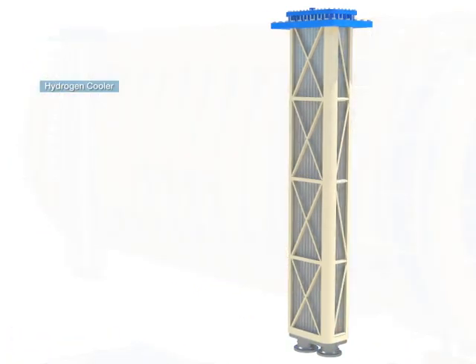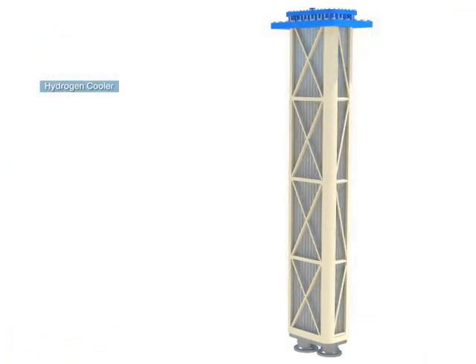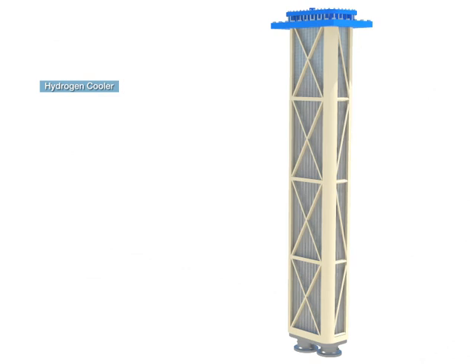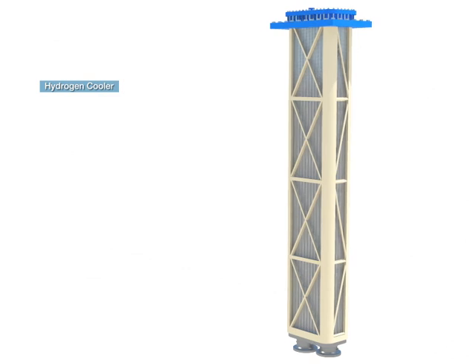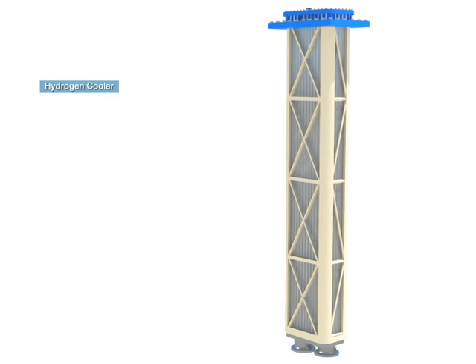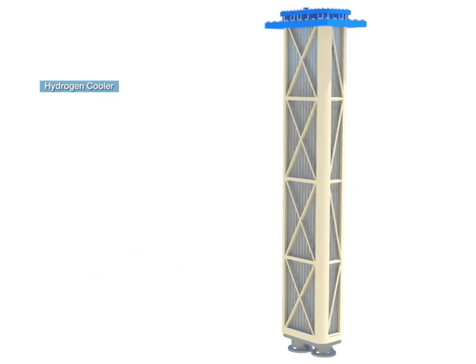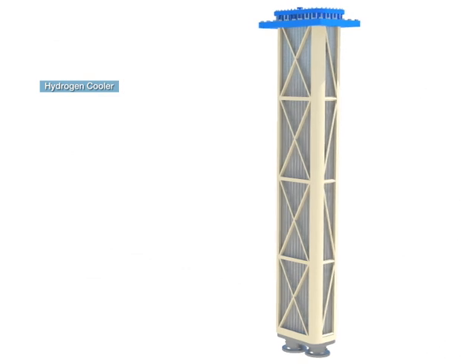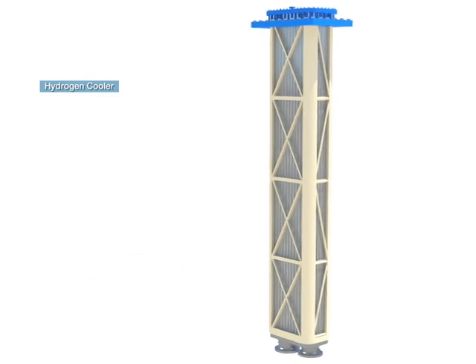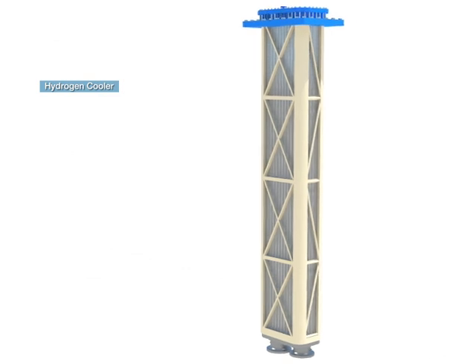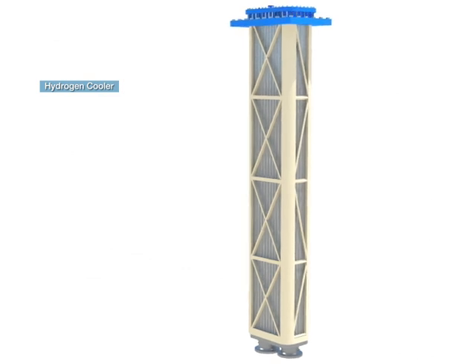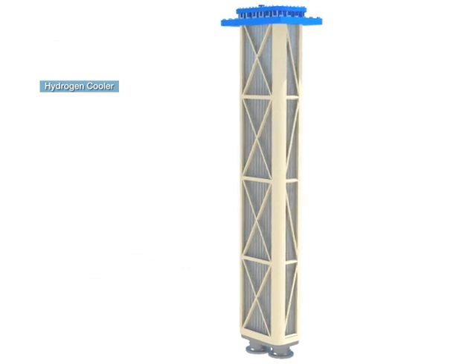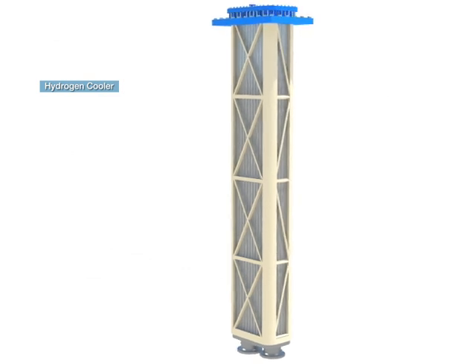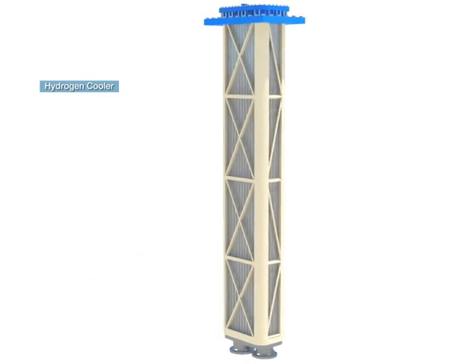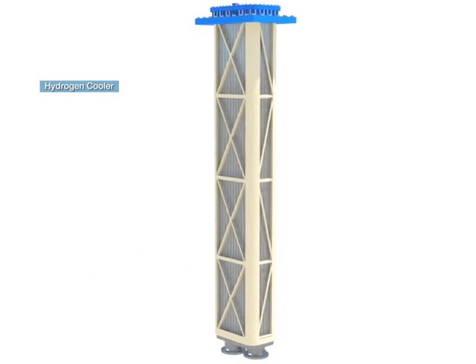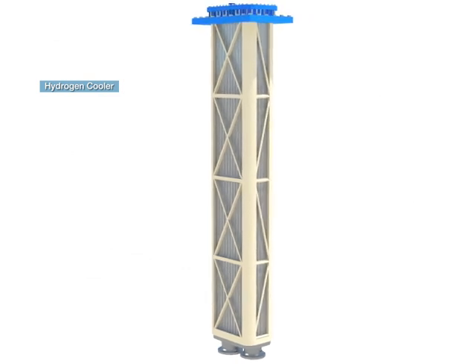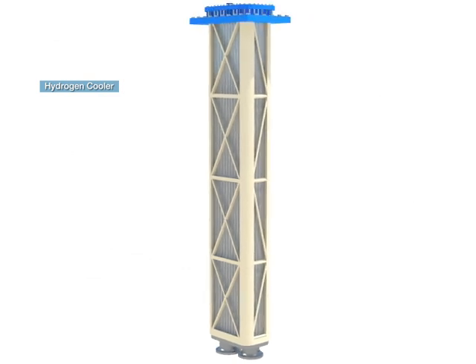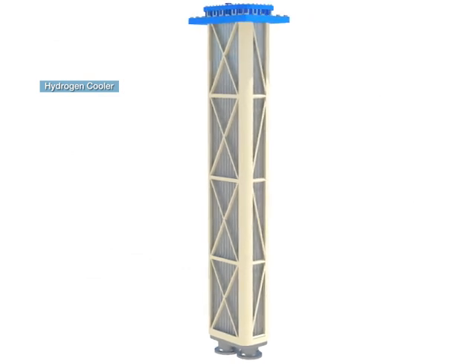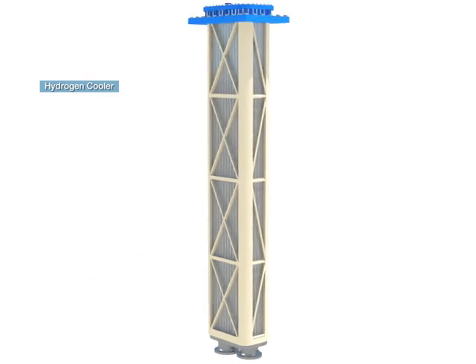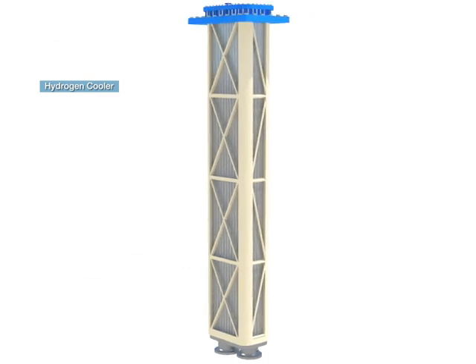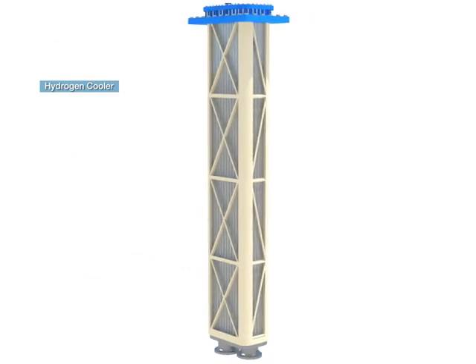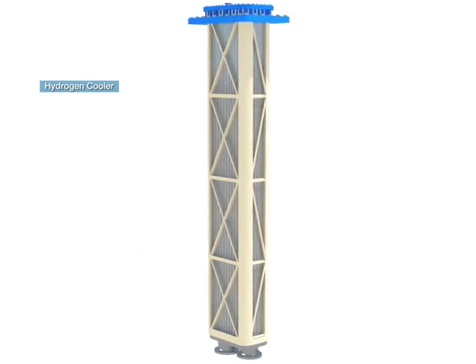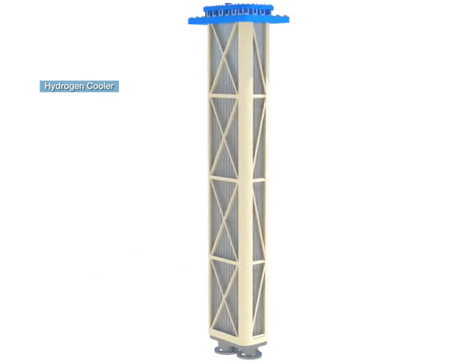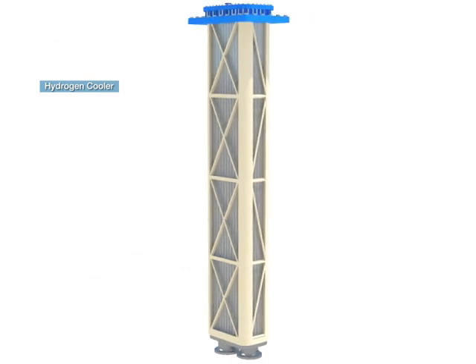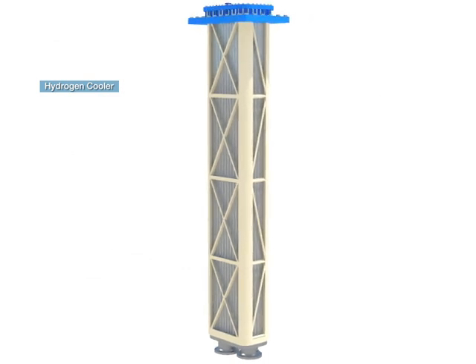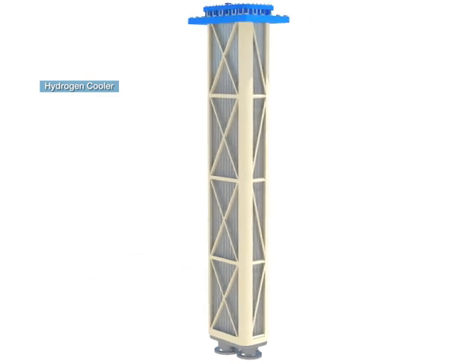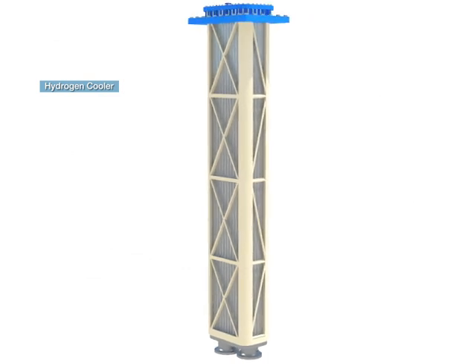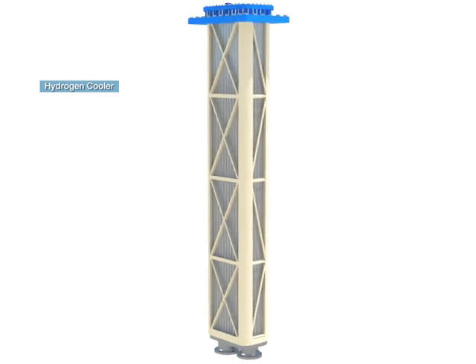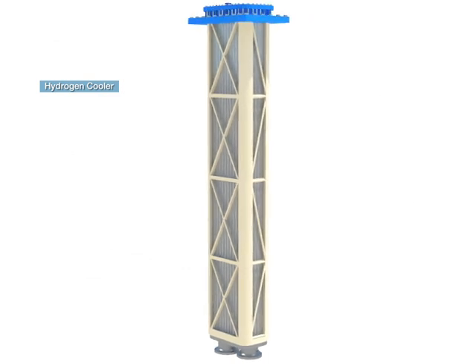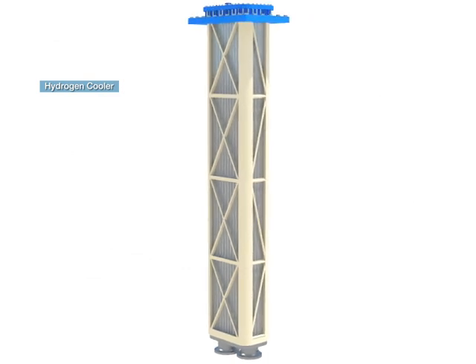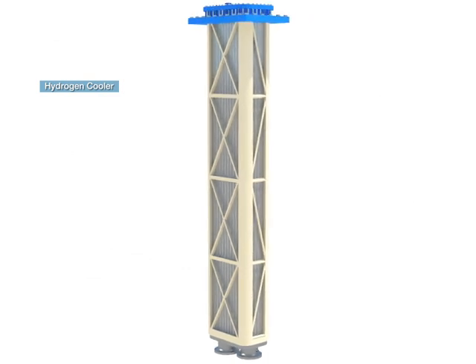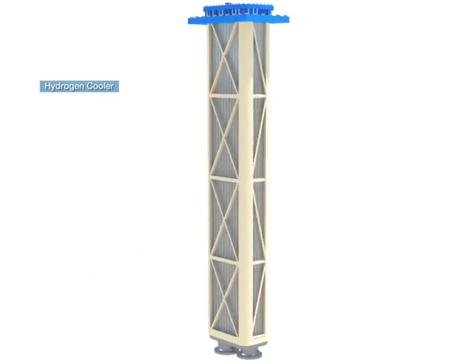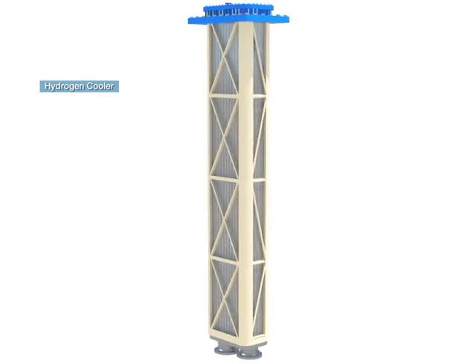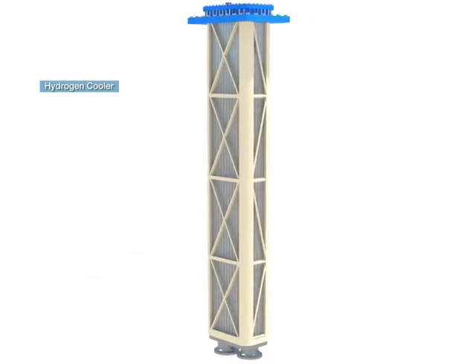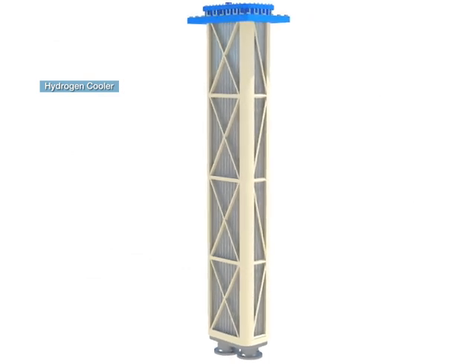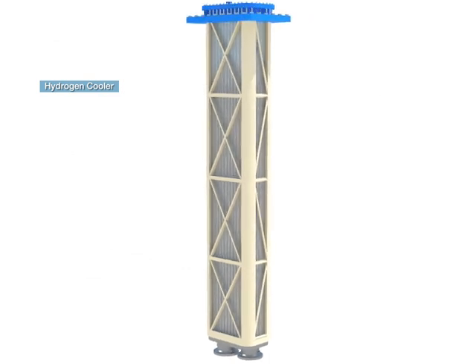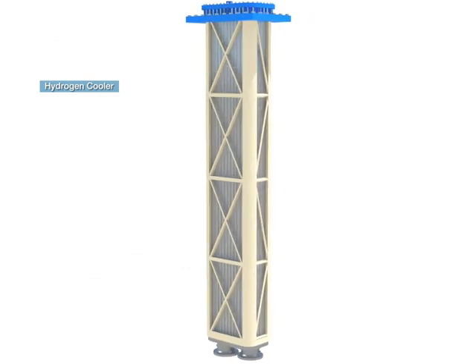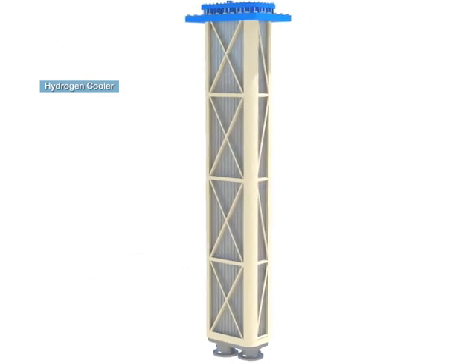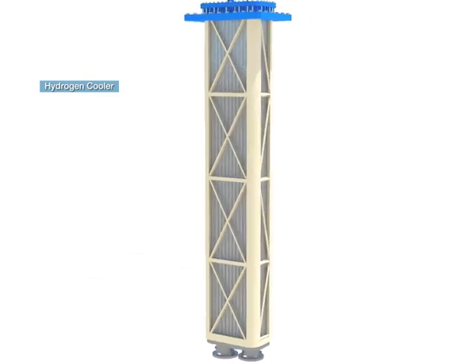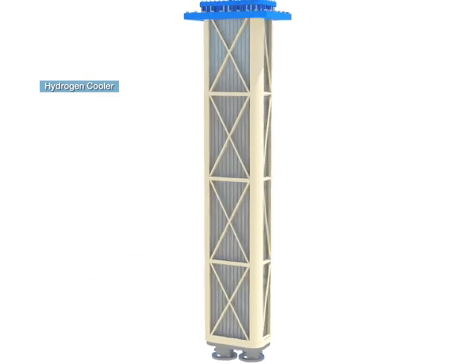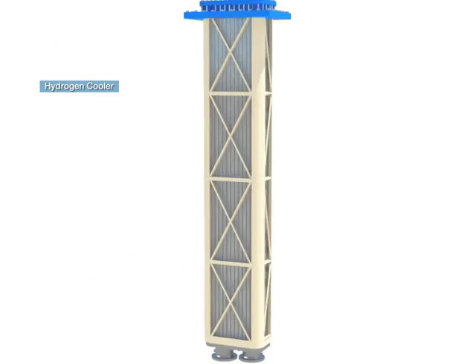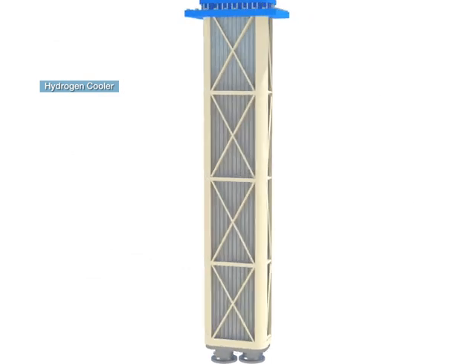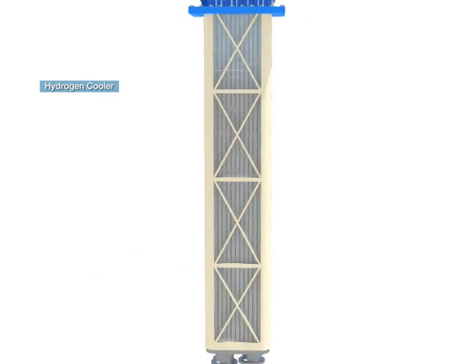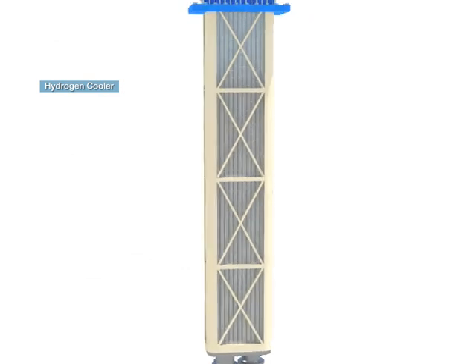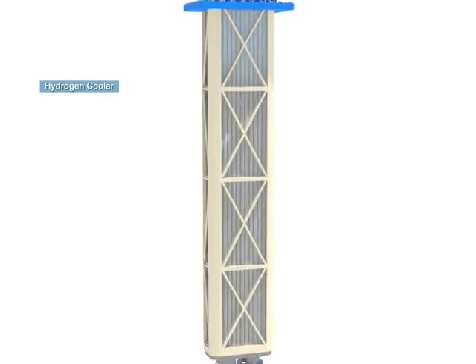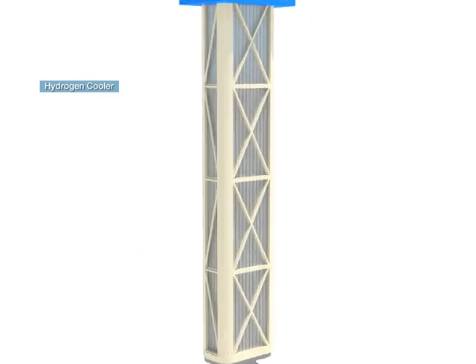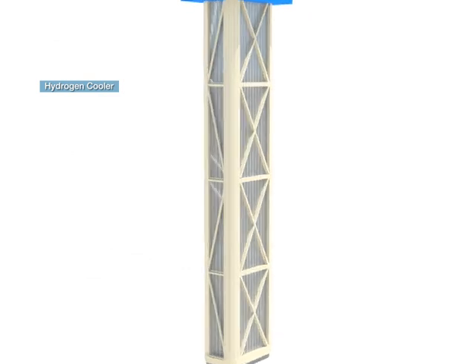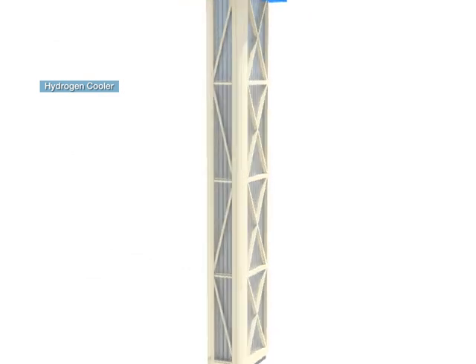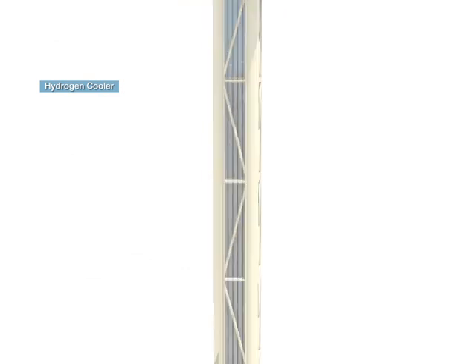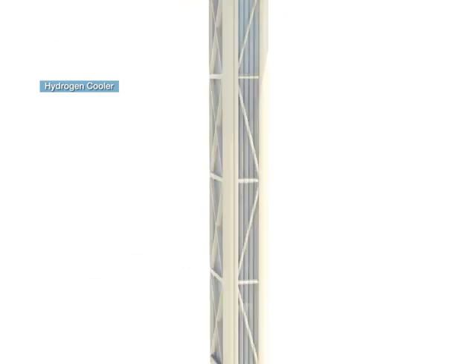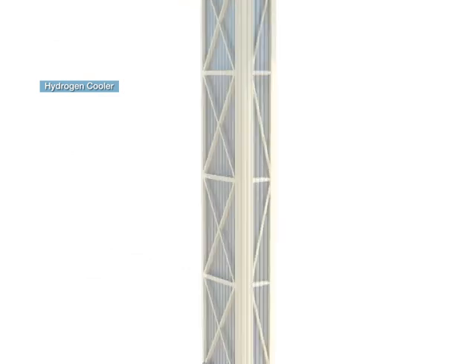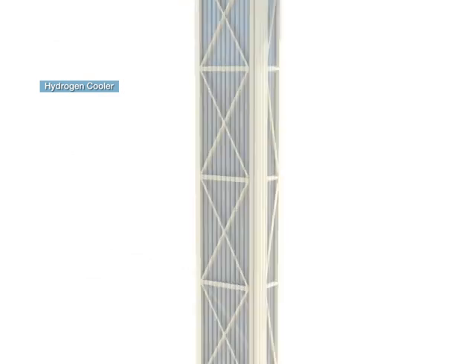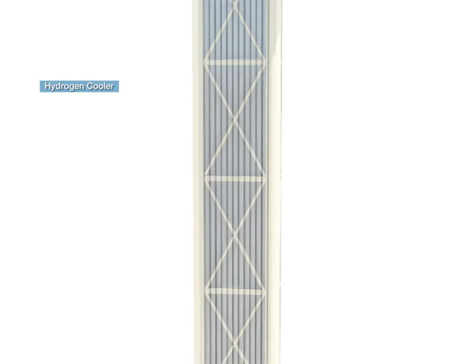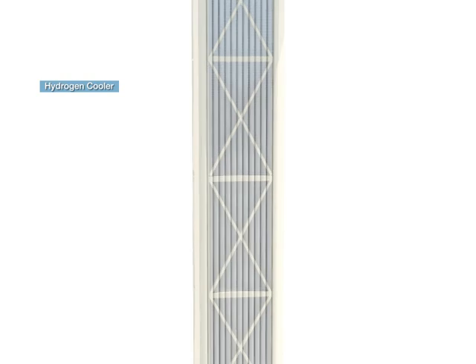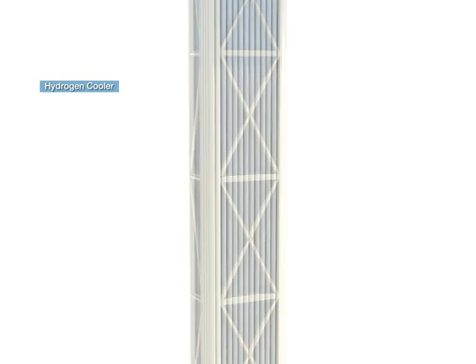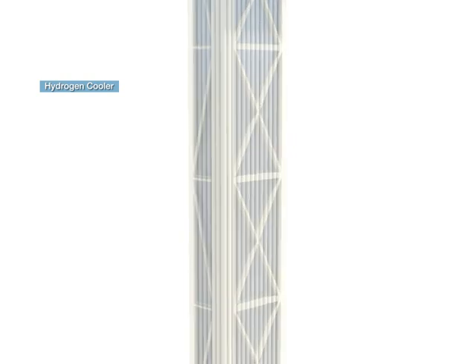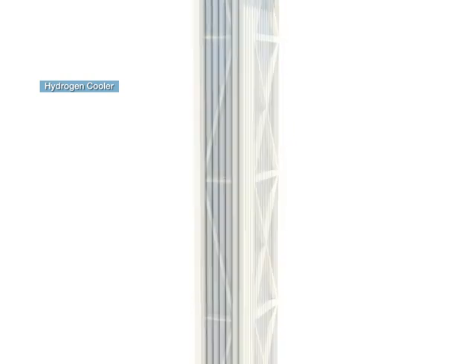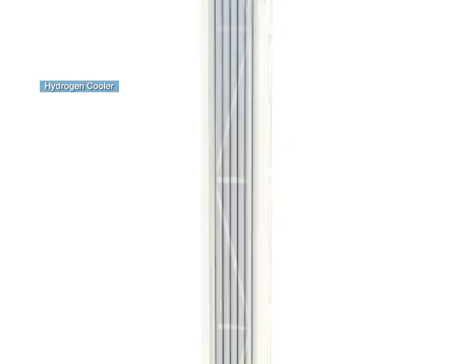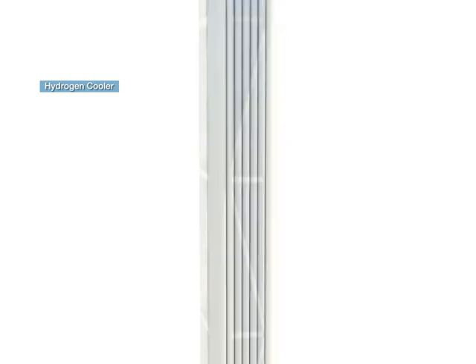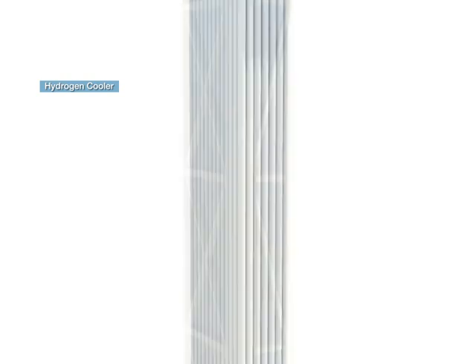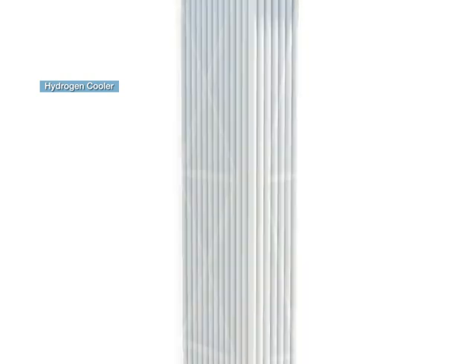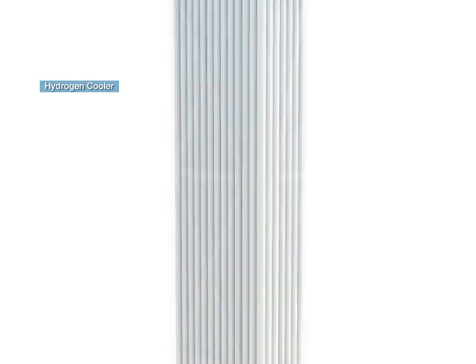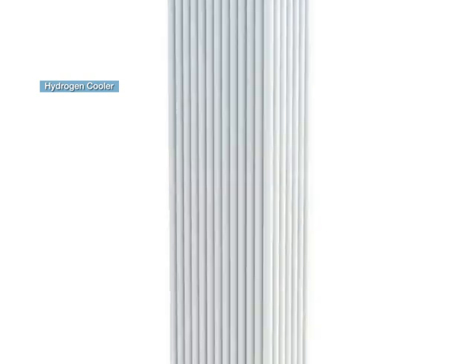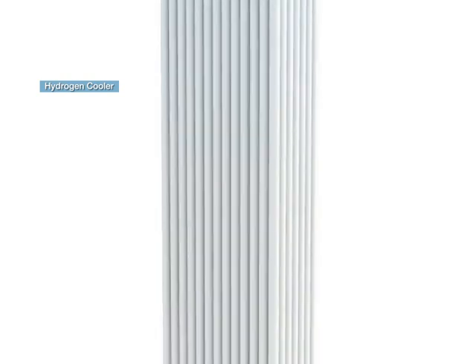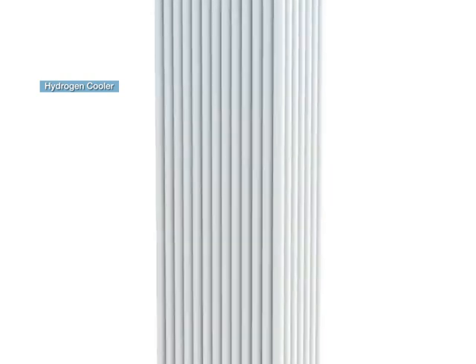The hydrogen cooler is a heat exchanger for cooling hydrogen, which is used as cooling gas for the generator rotor.